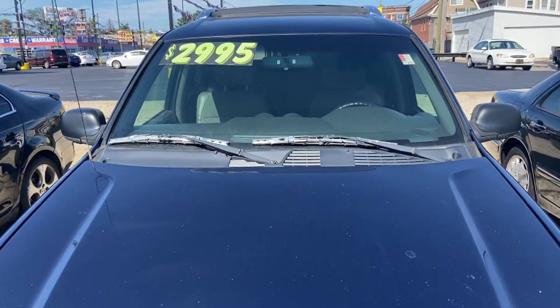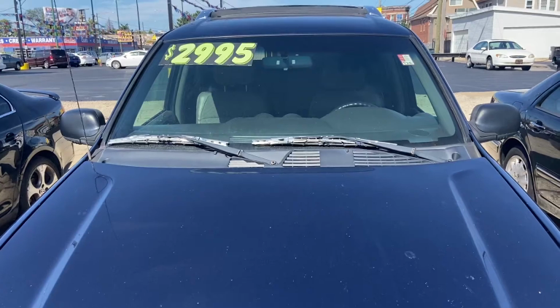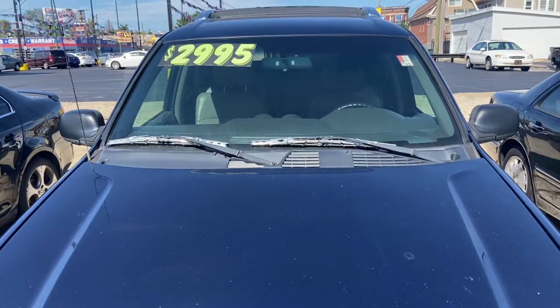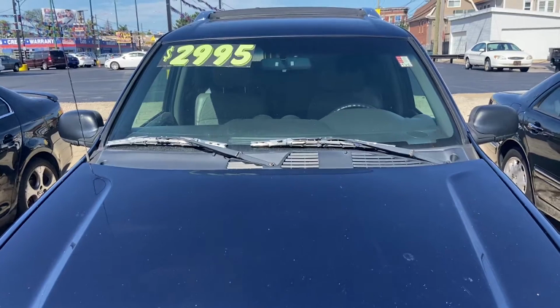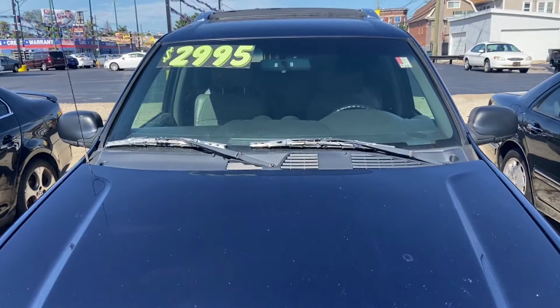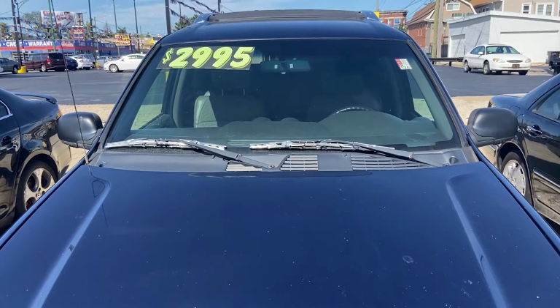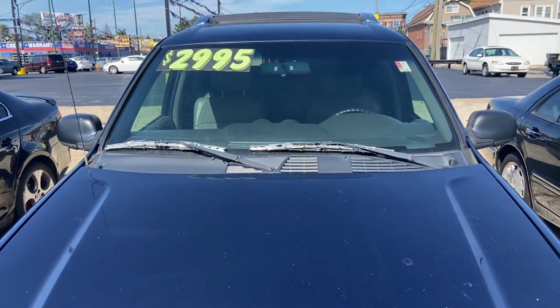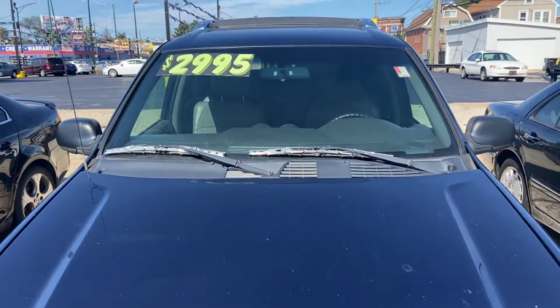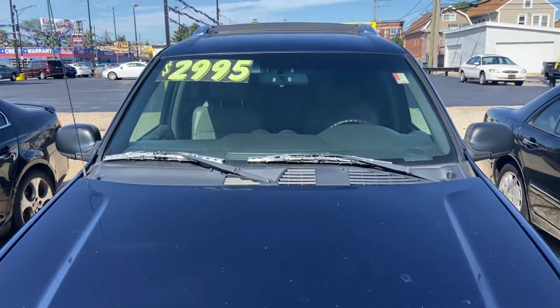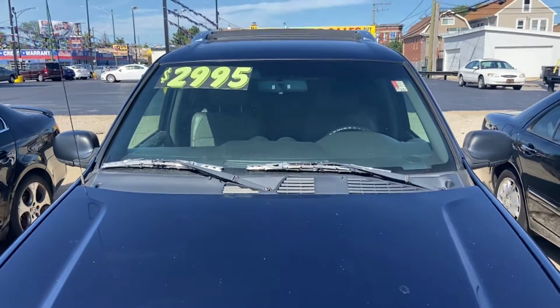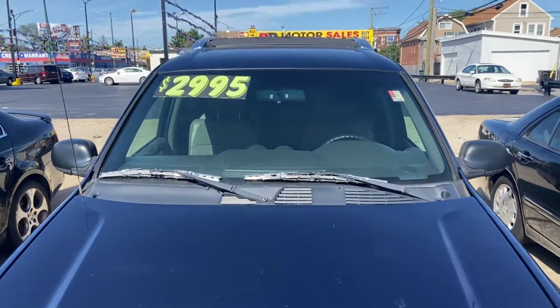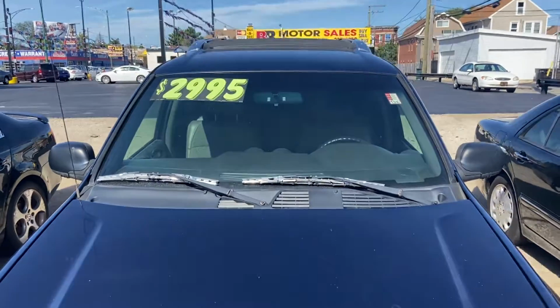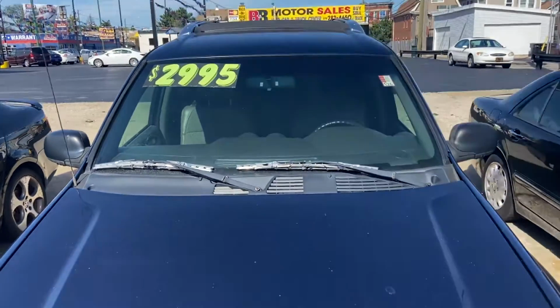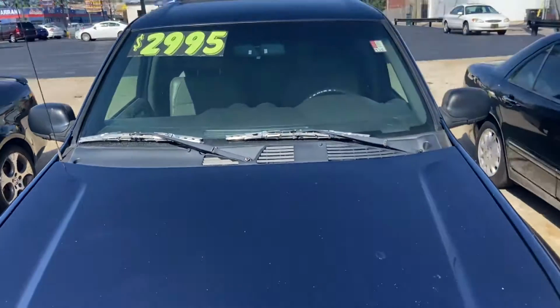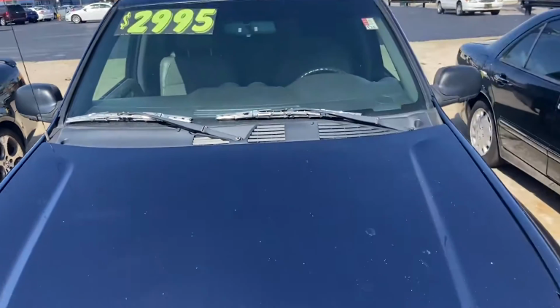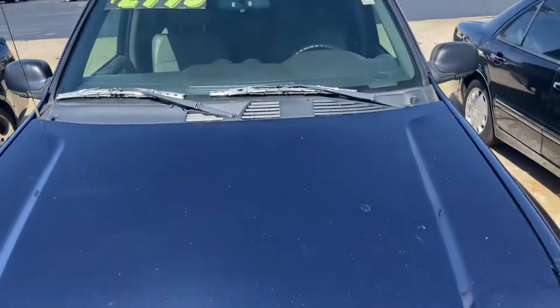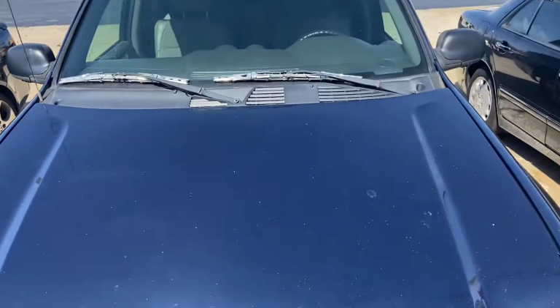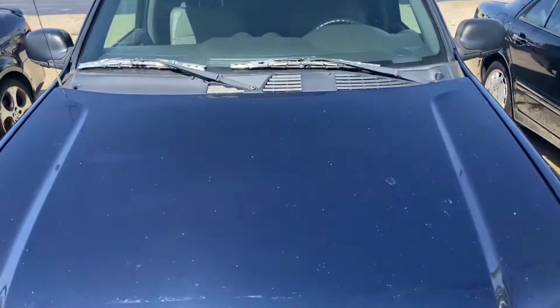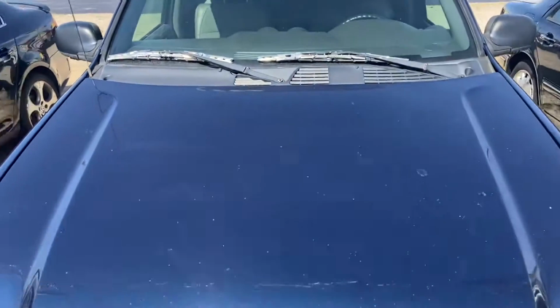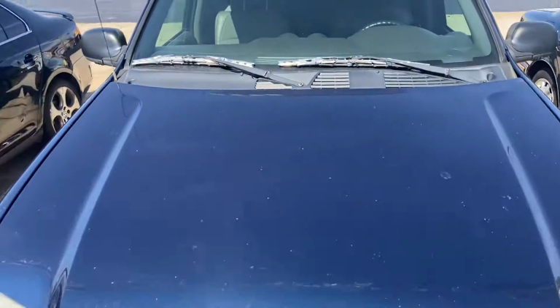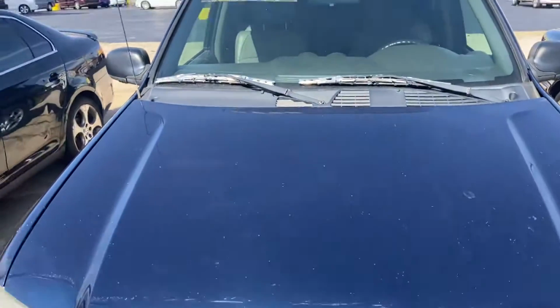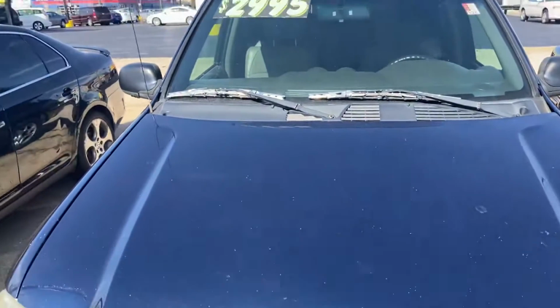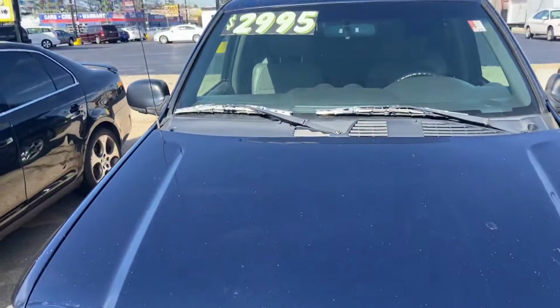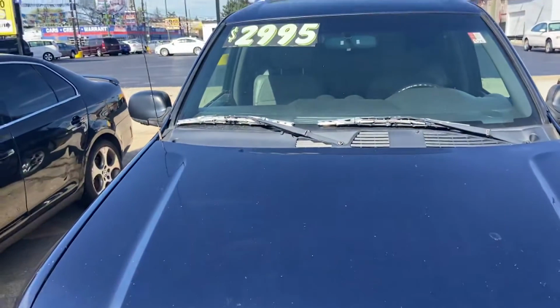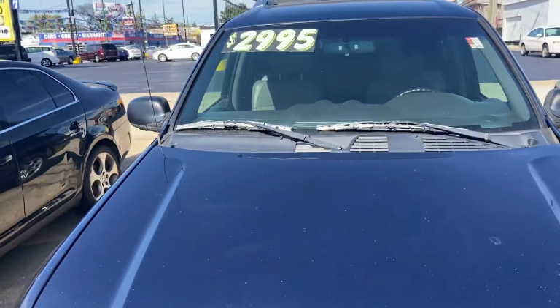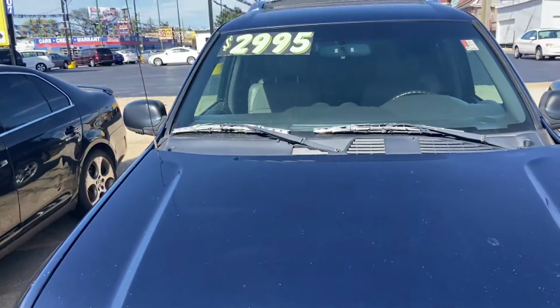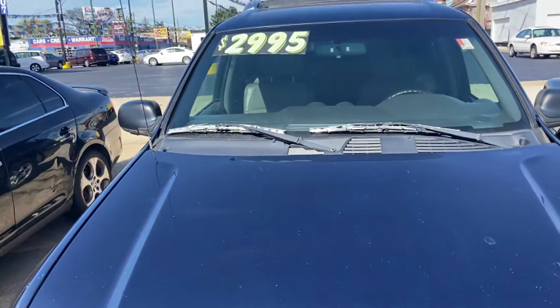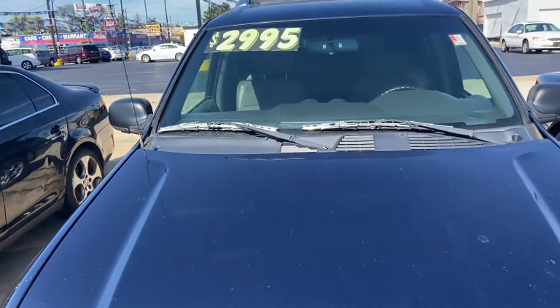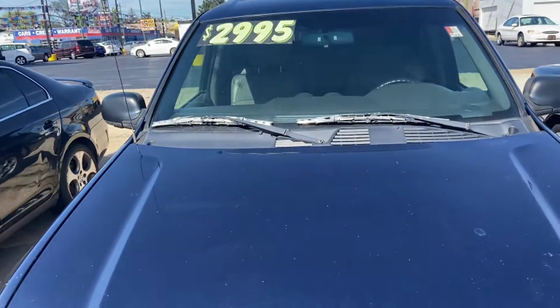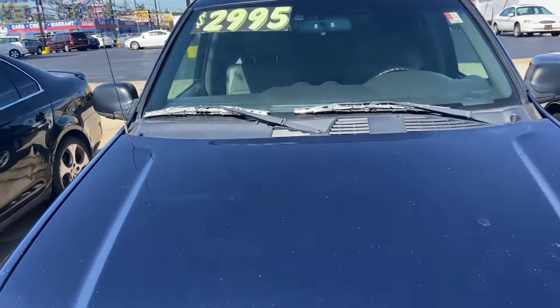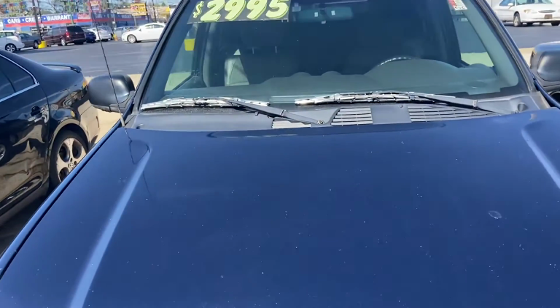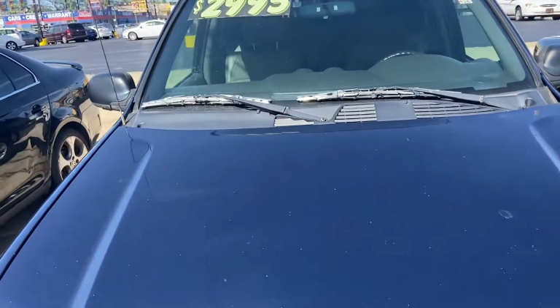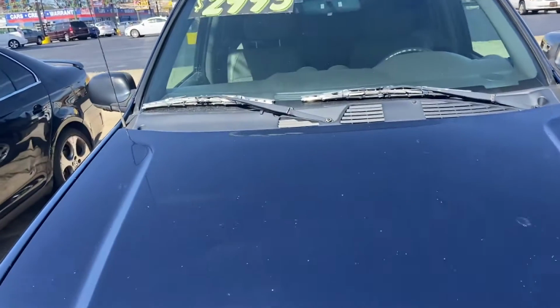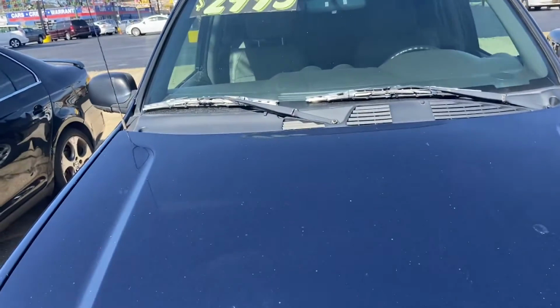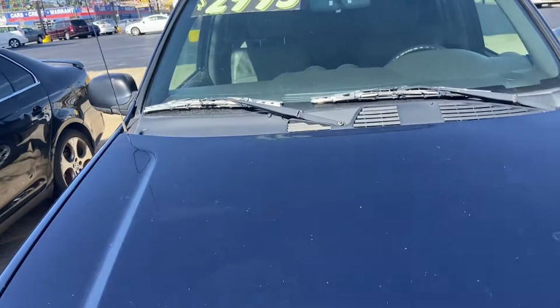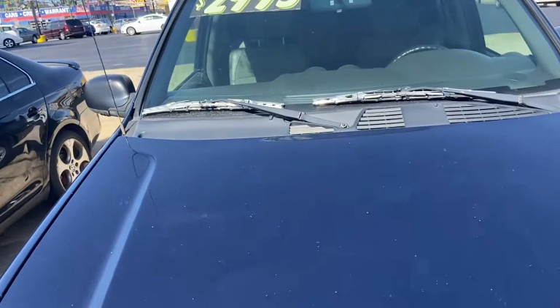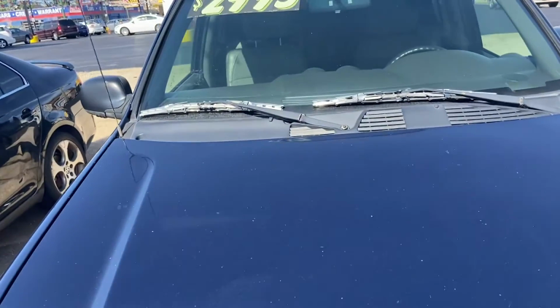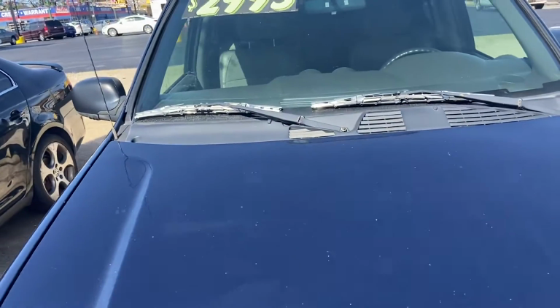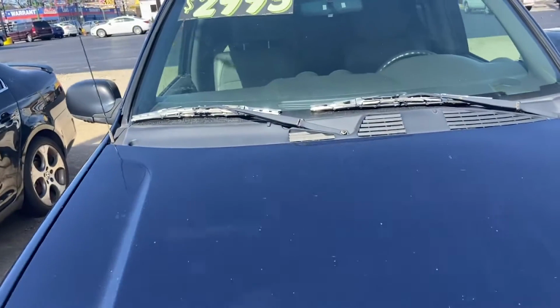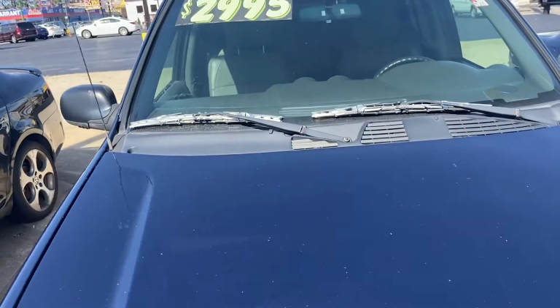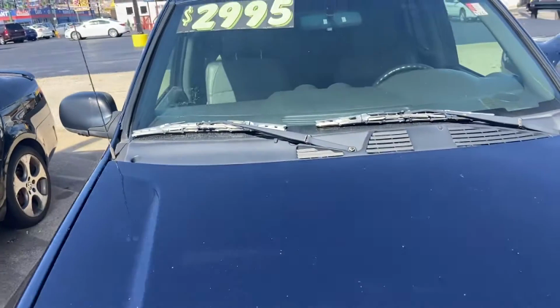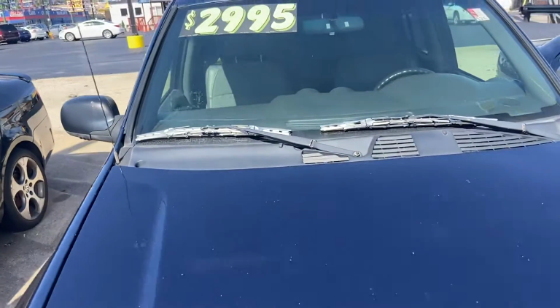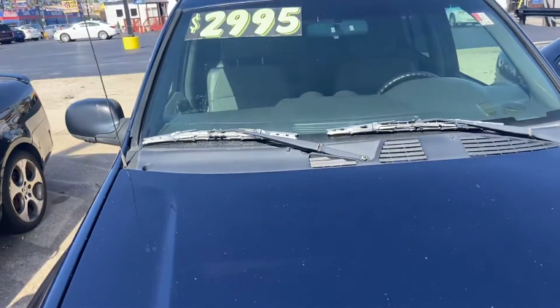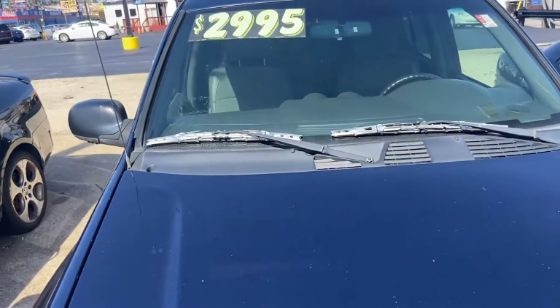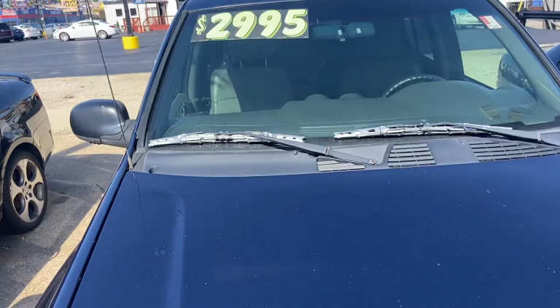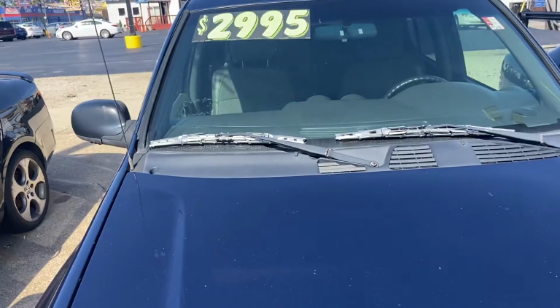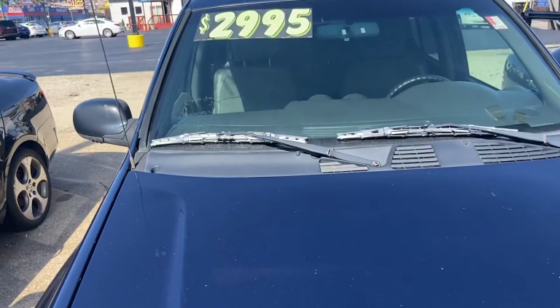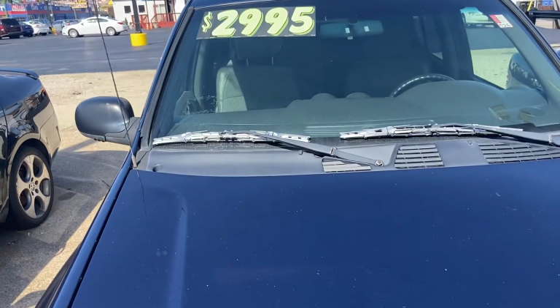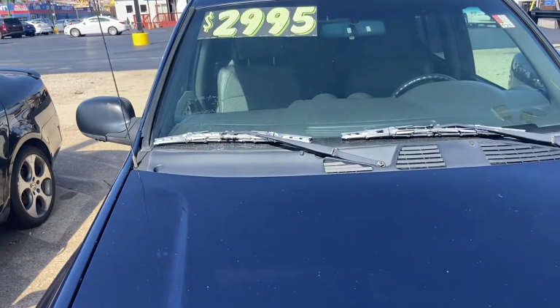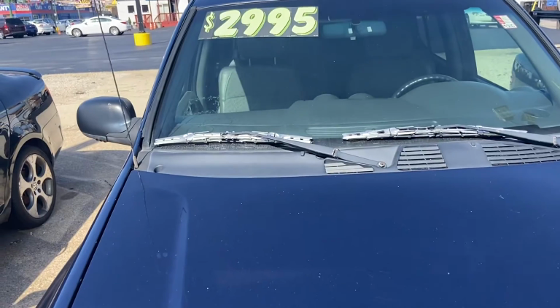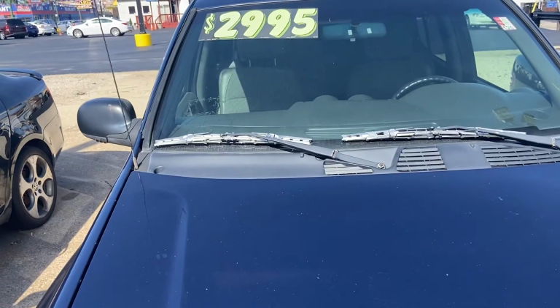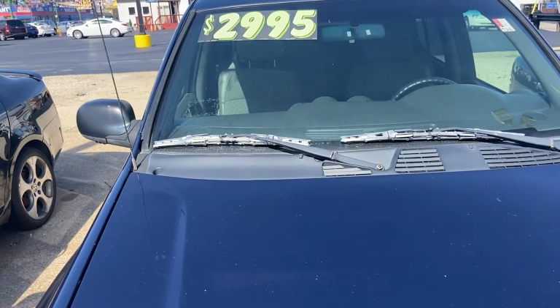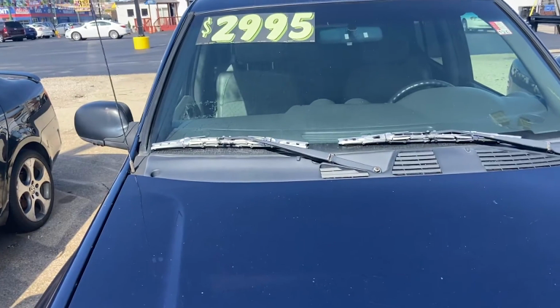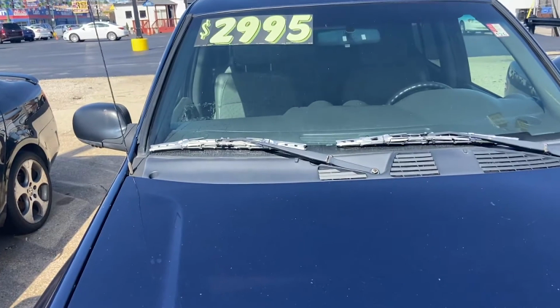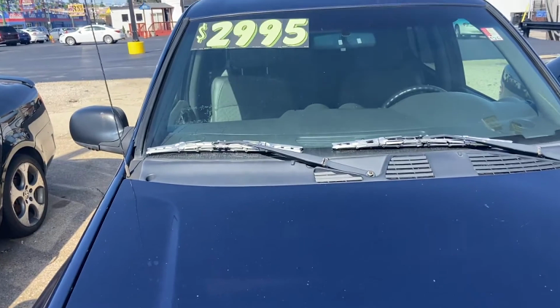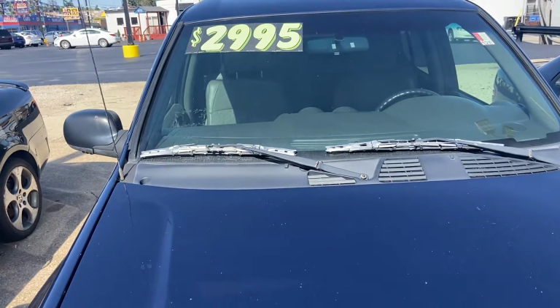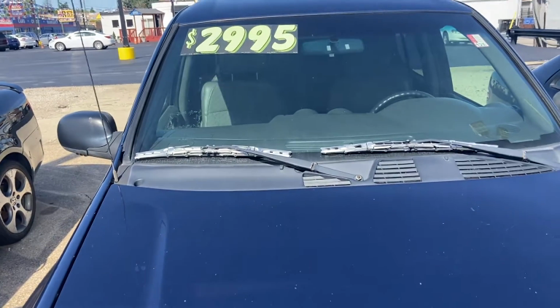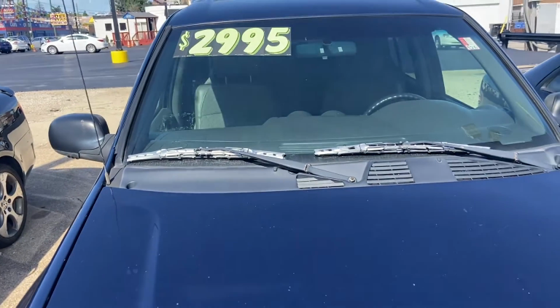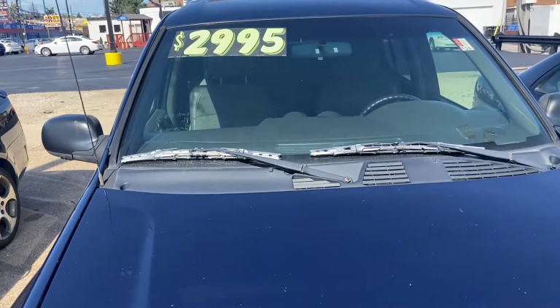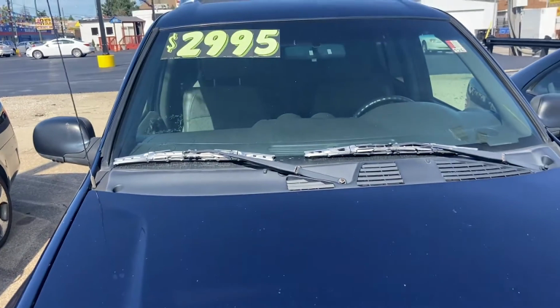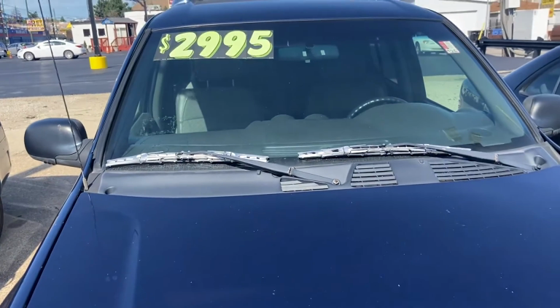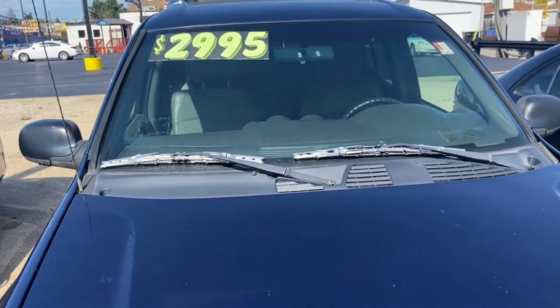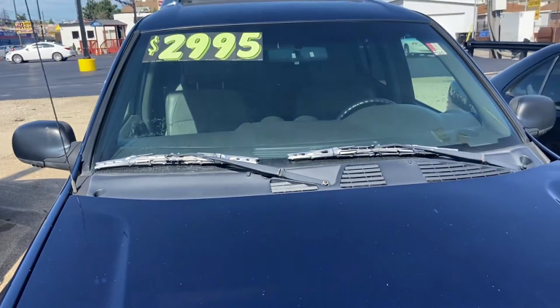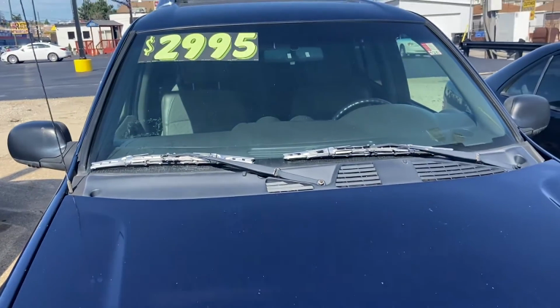Good day everyone, here's Sock Lucky here. Today I've got a video for you of a GMC Envoy XUV.